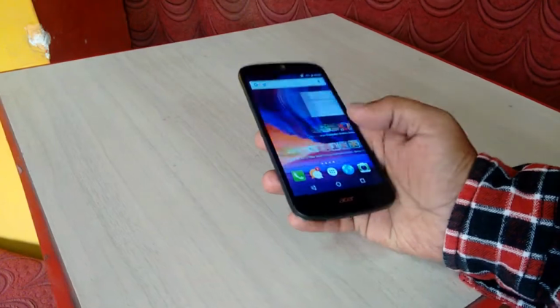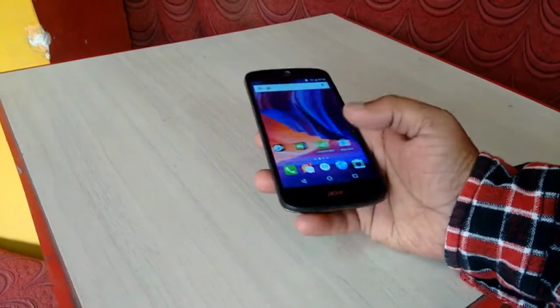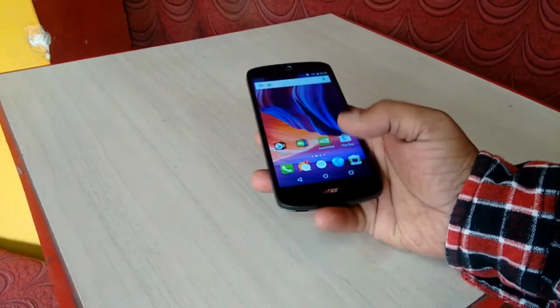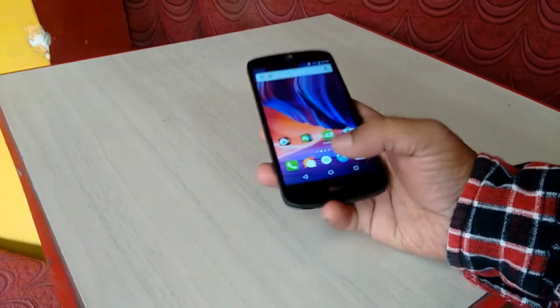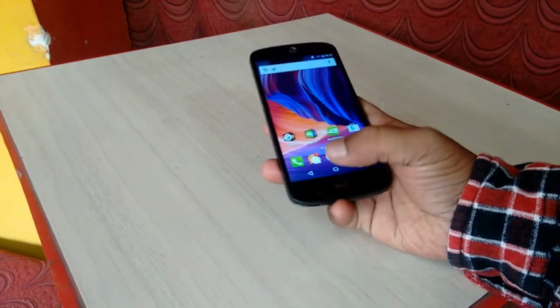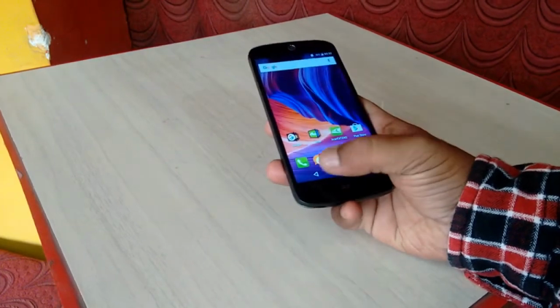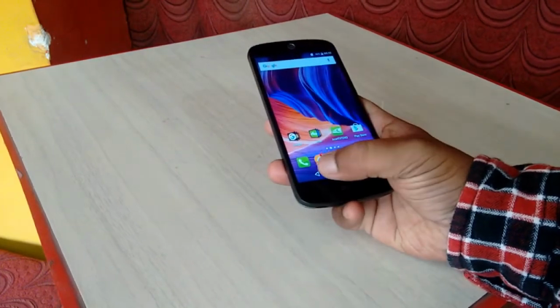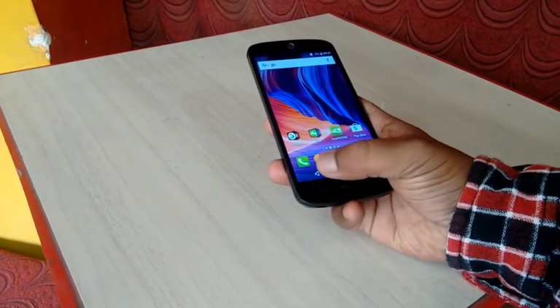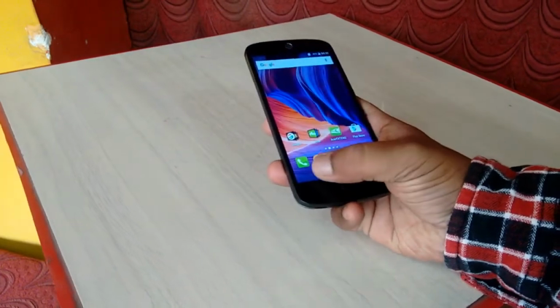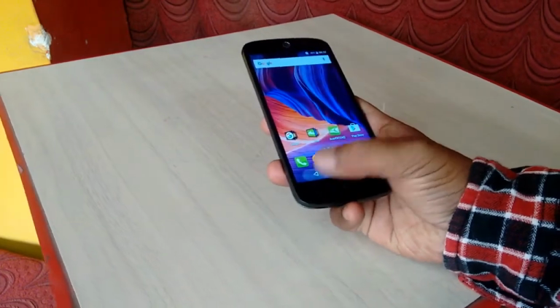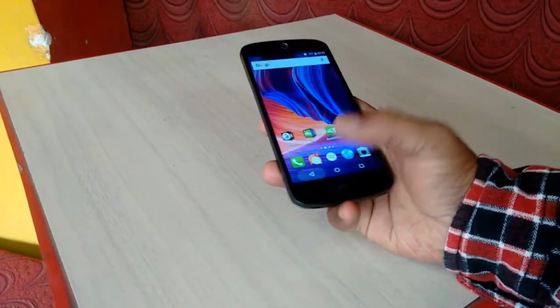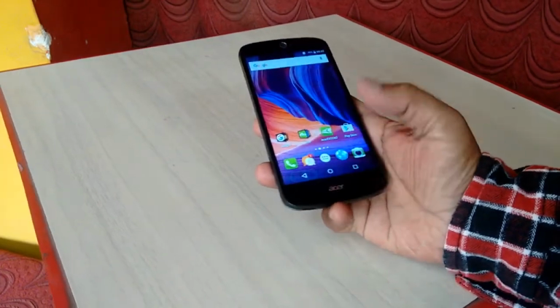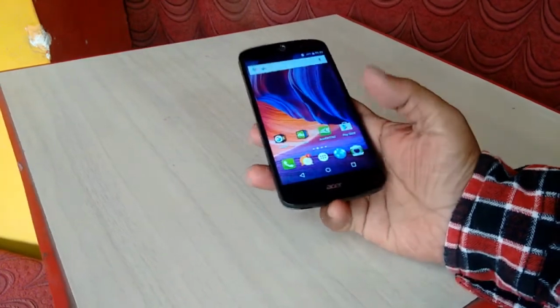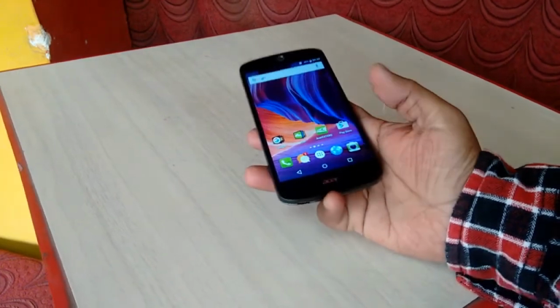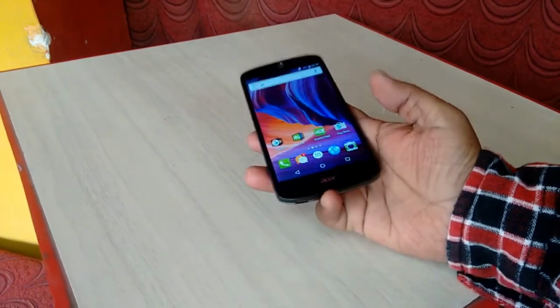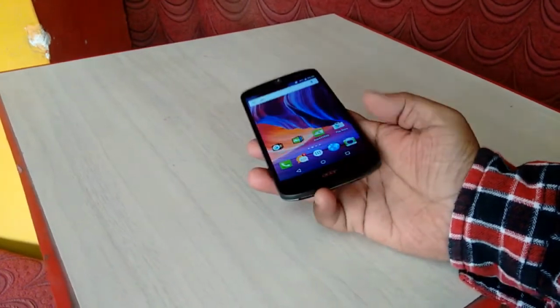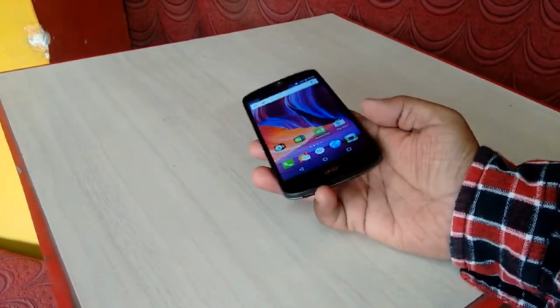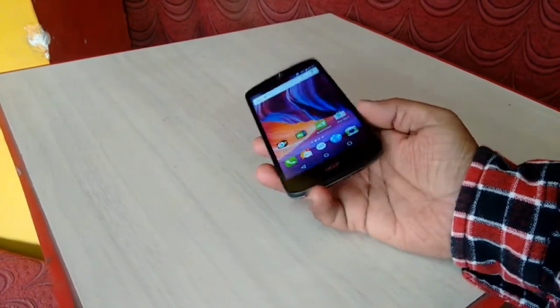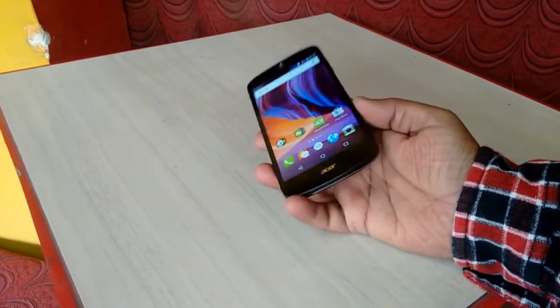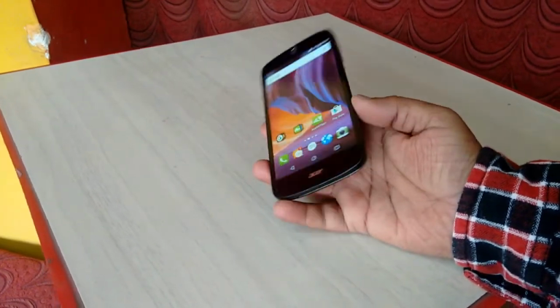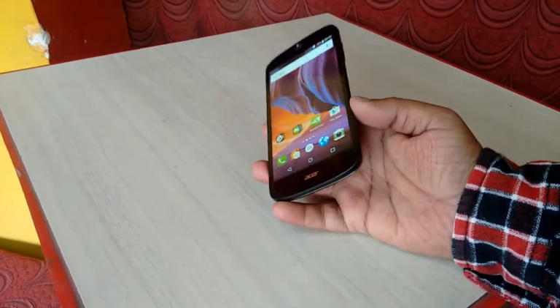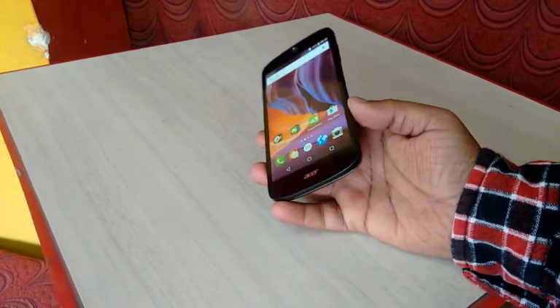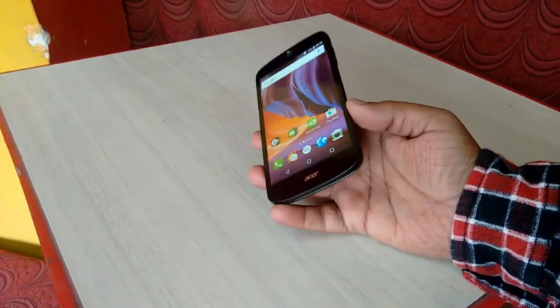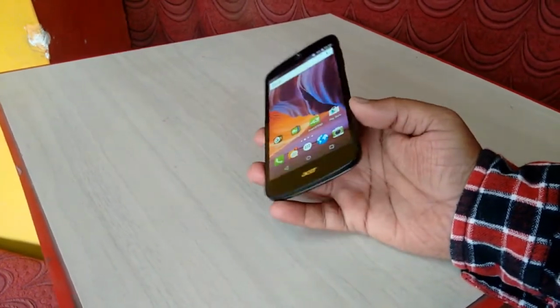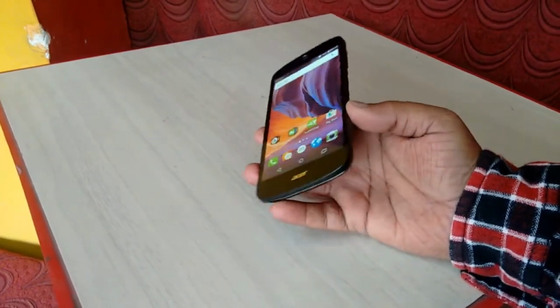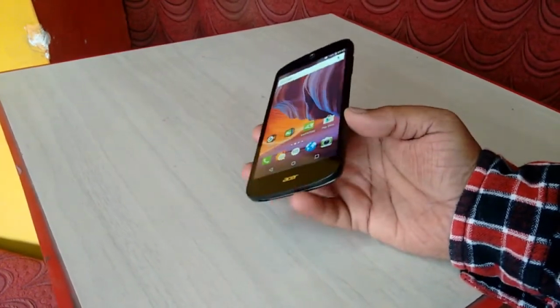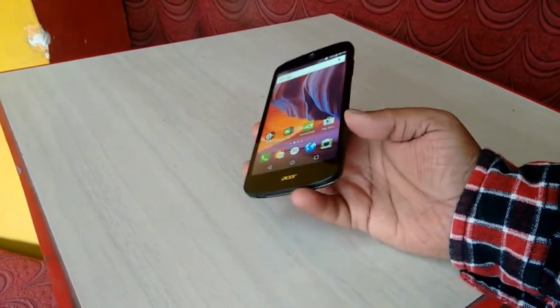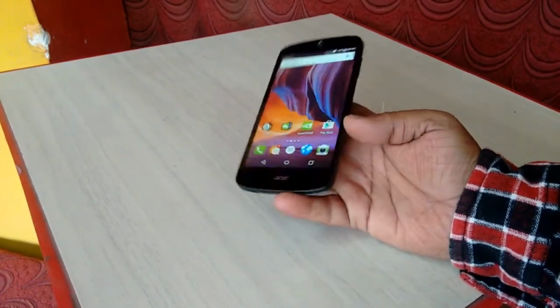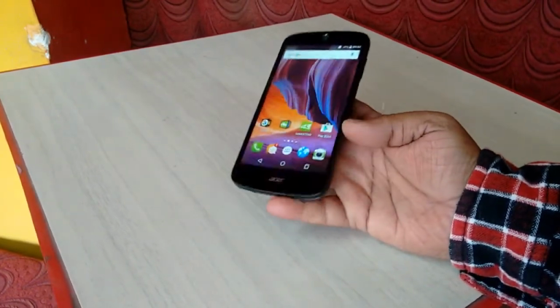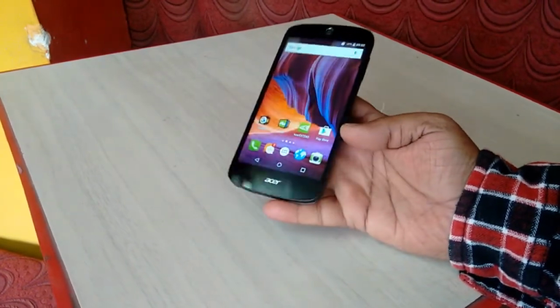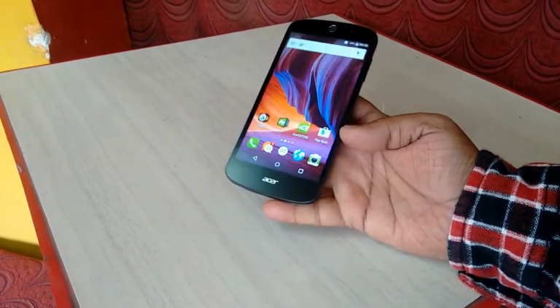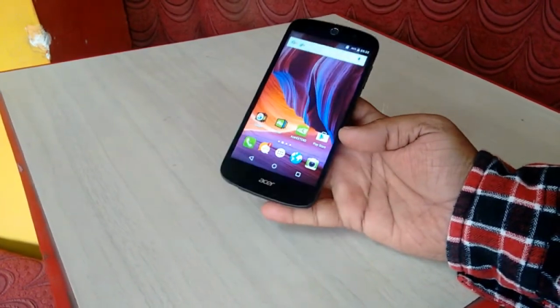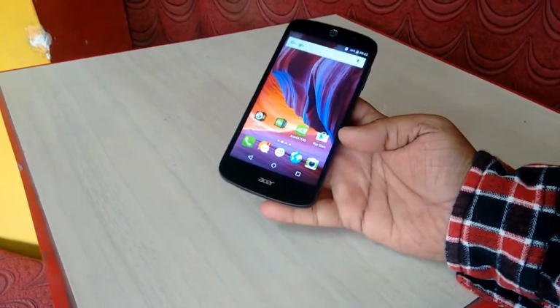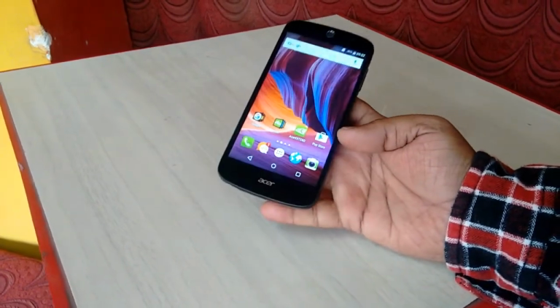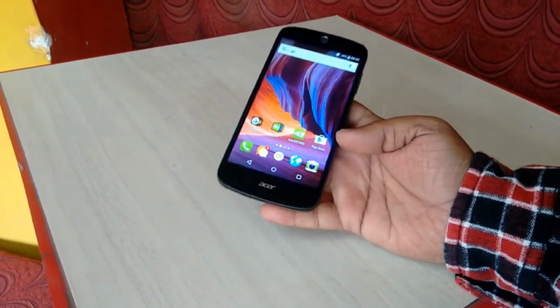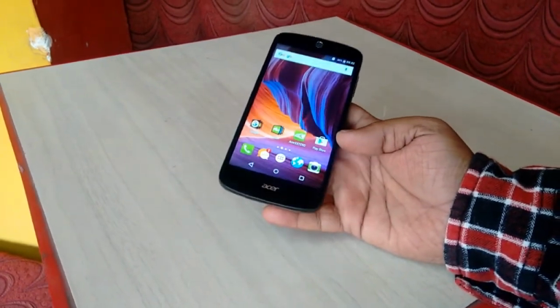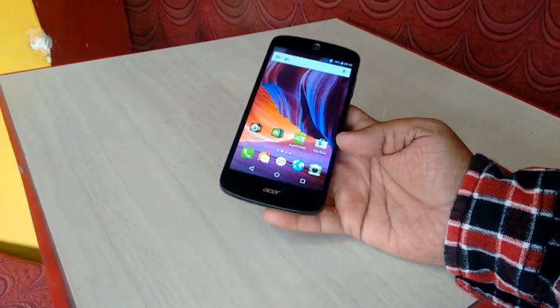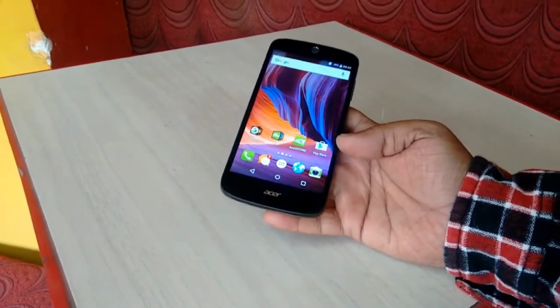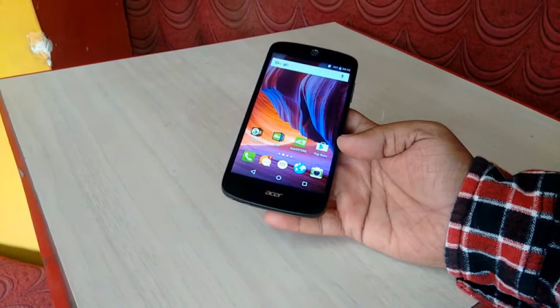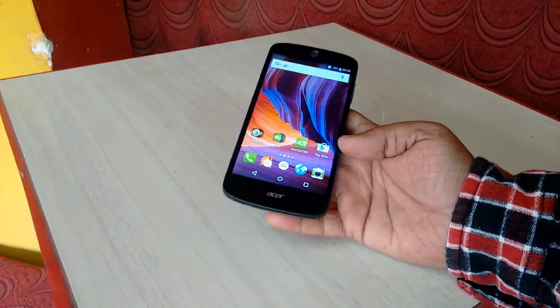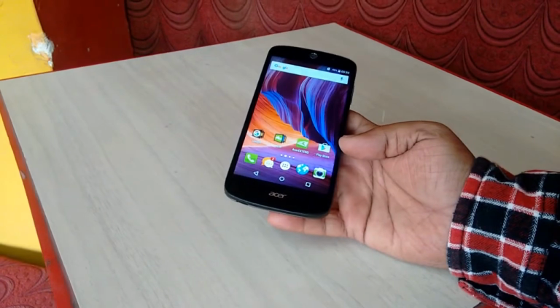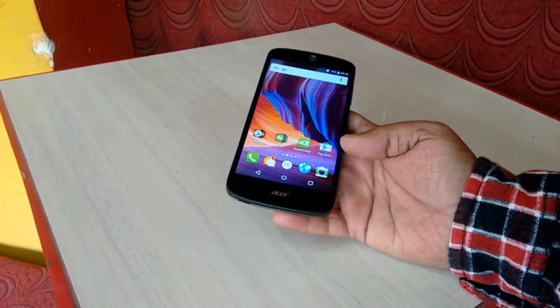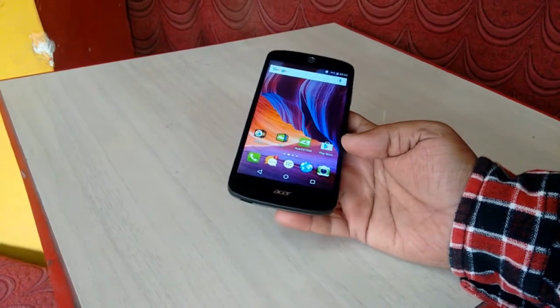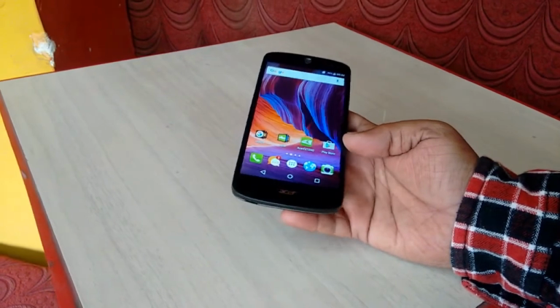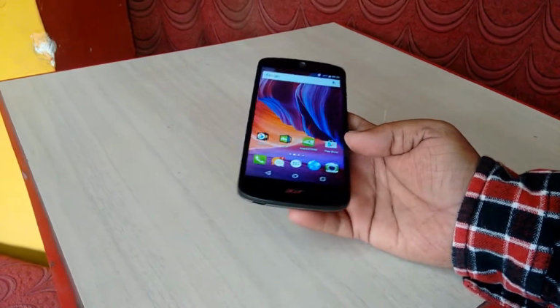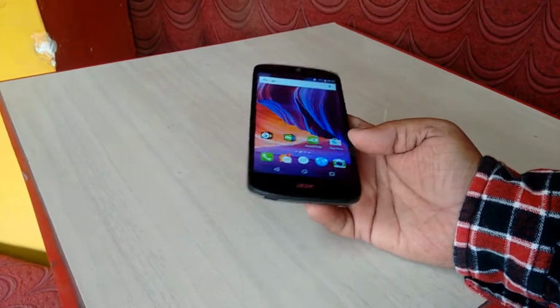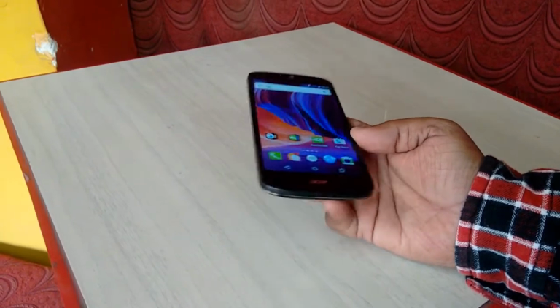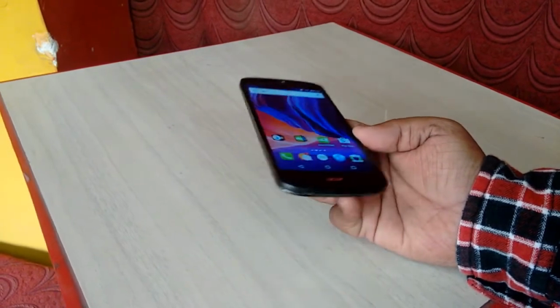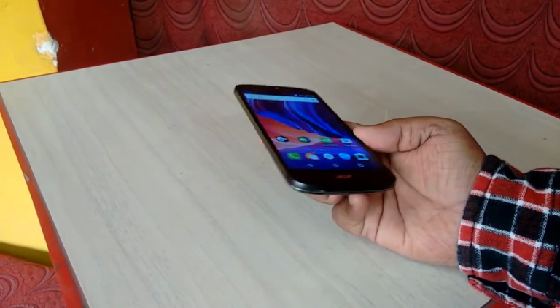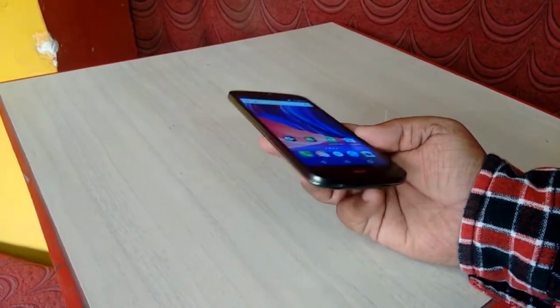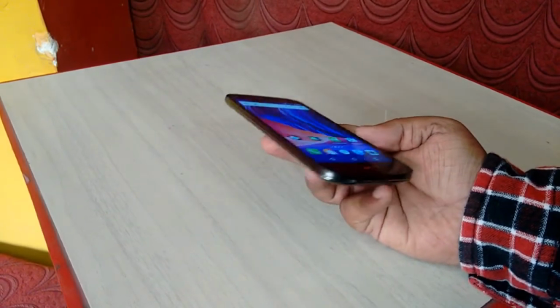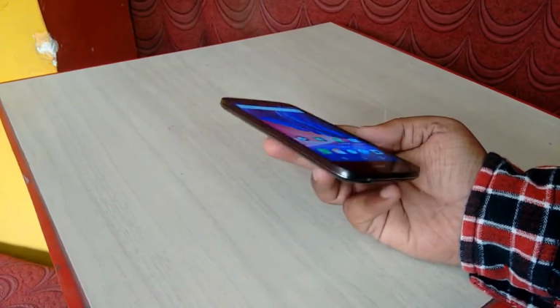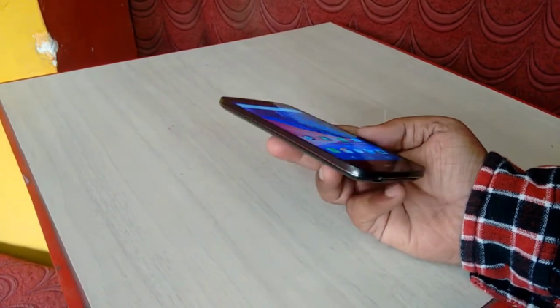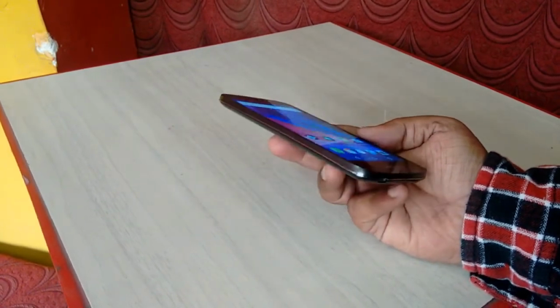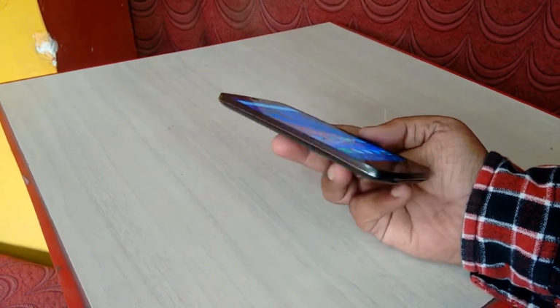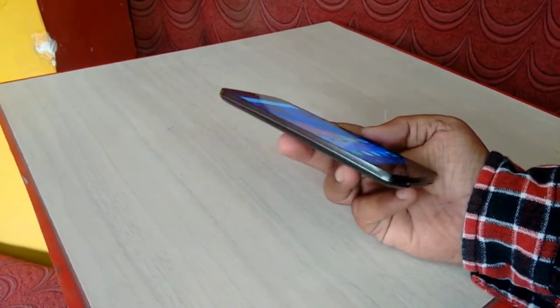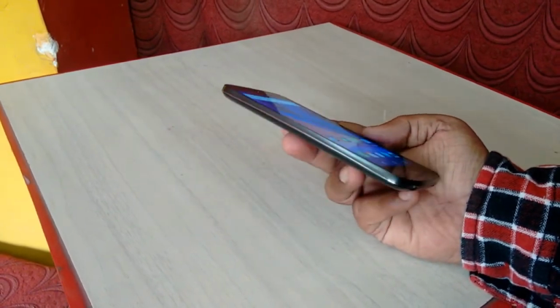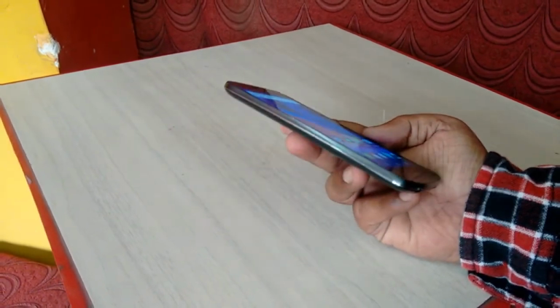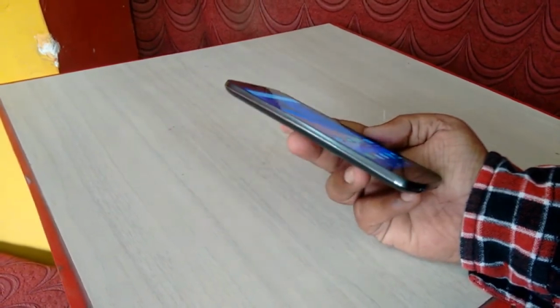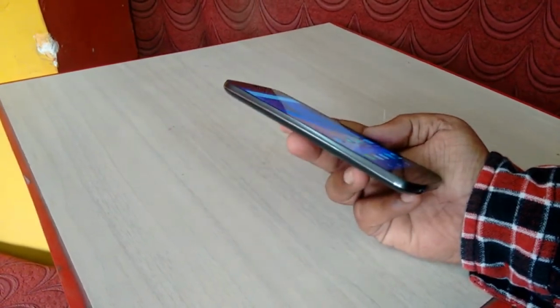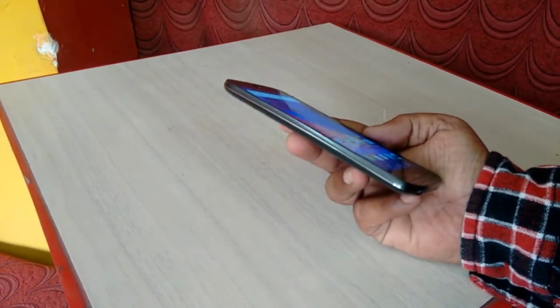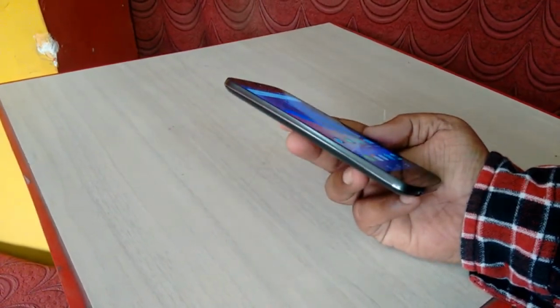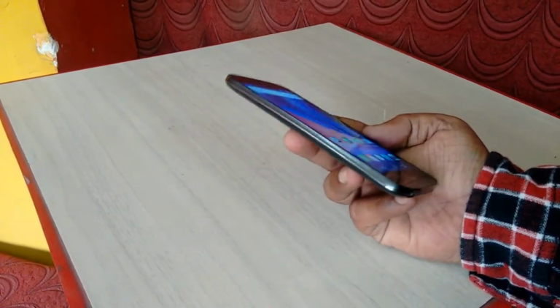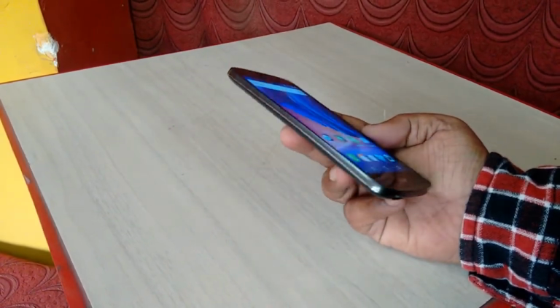This is the budget 4G phone from Acer. Before we go to the review, let's see the key specifications of this phone.